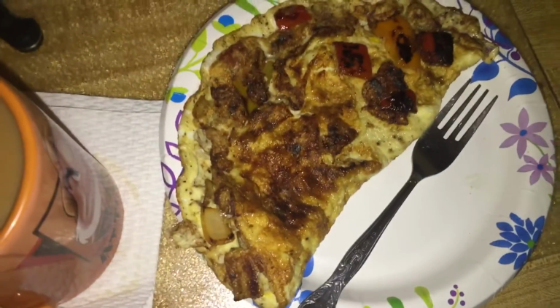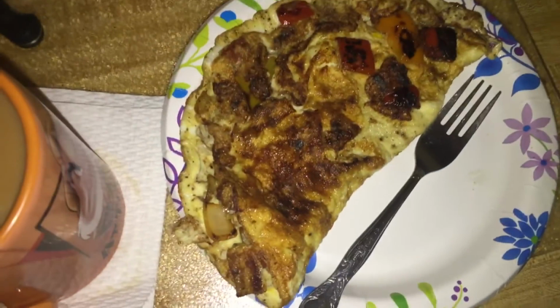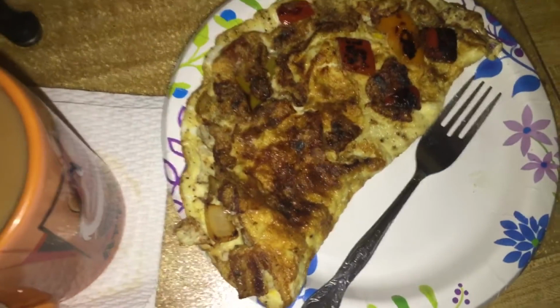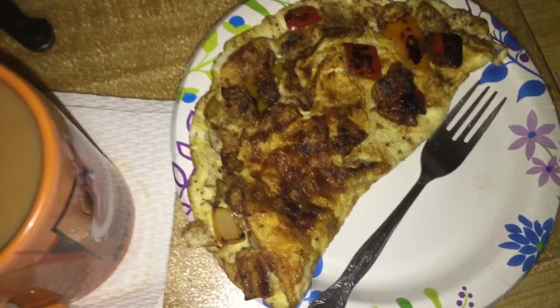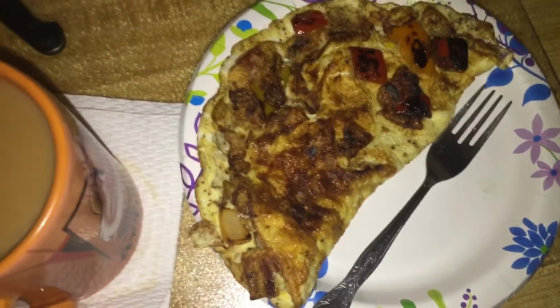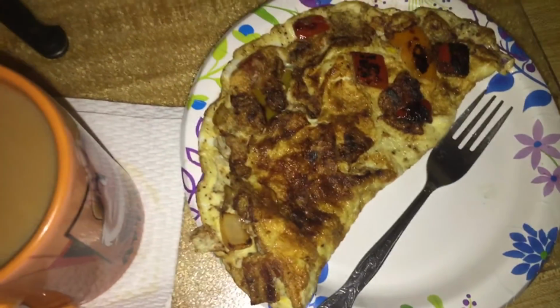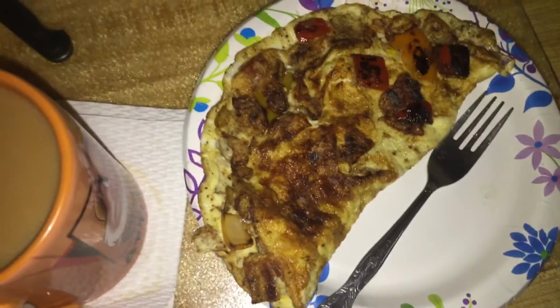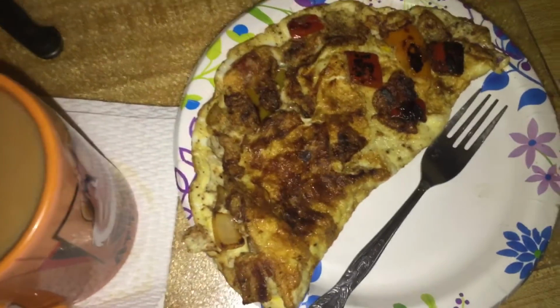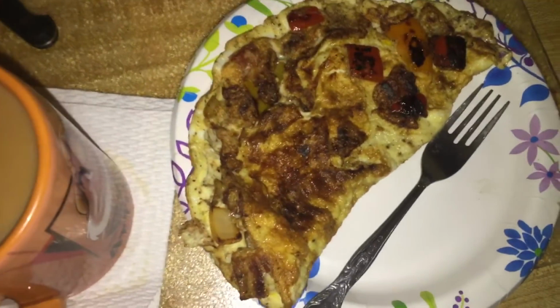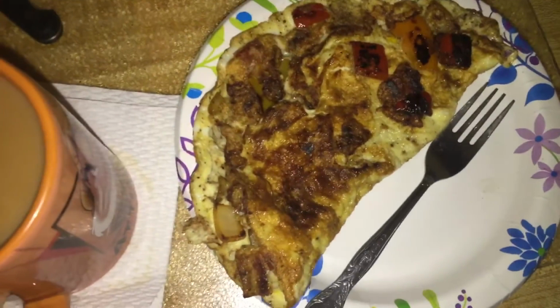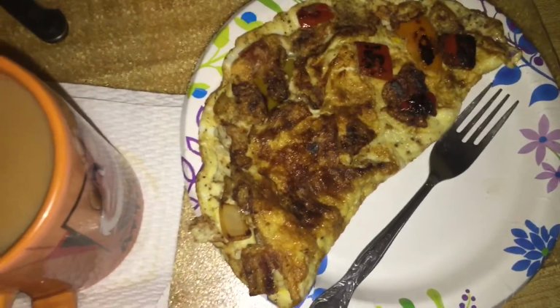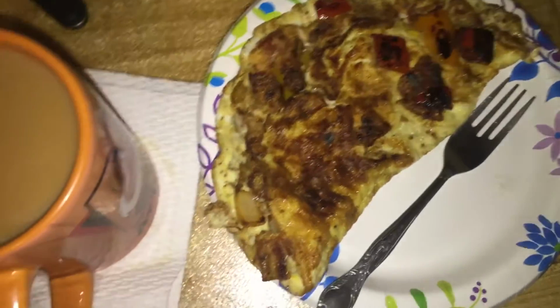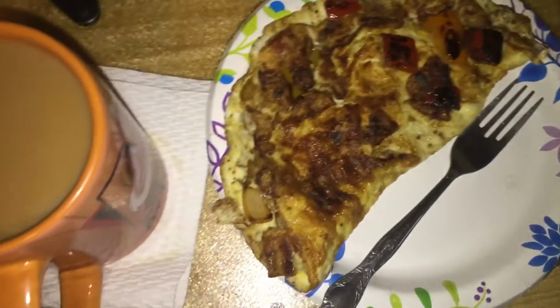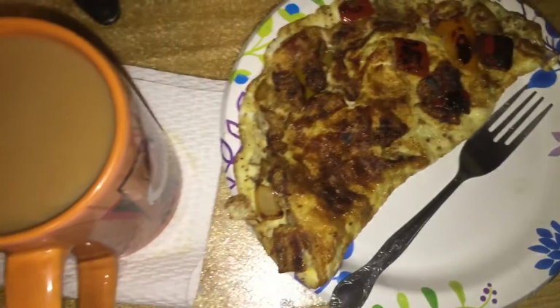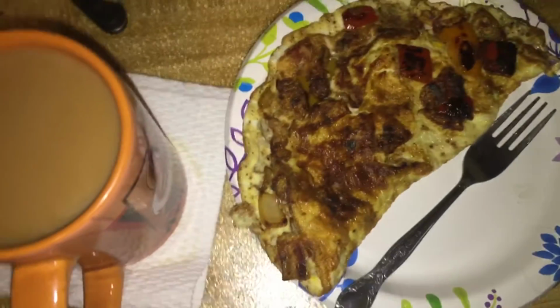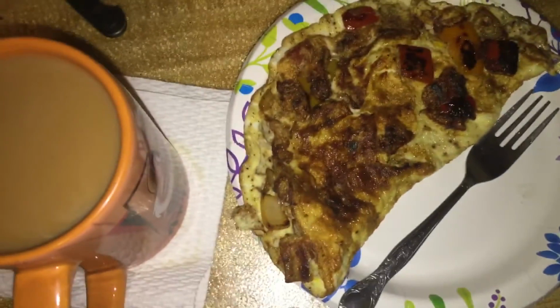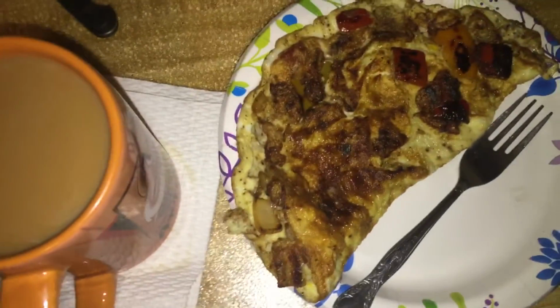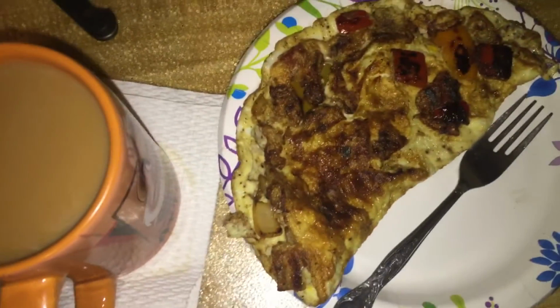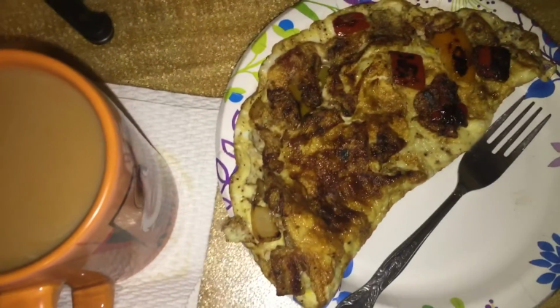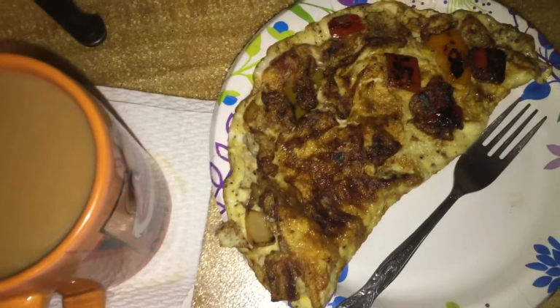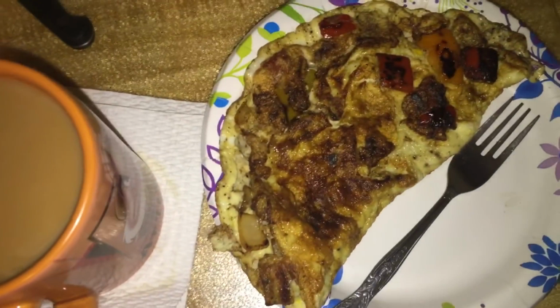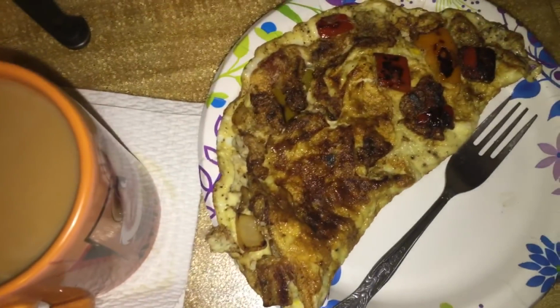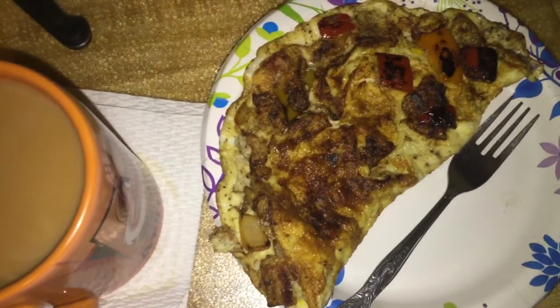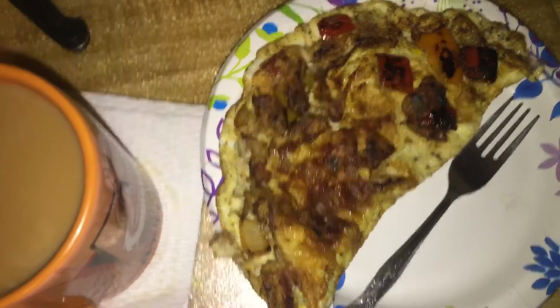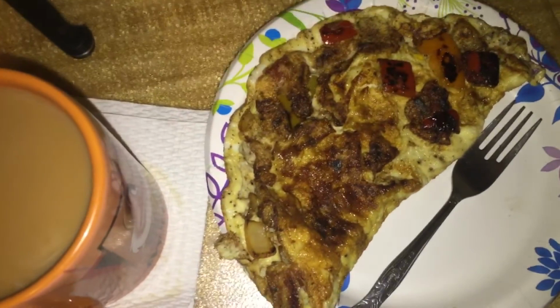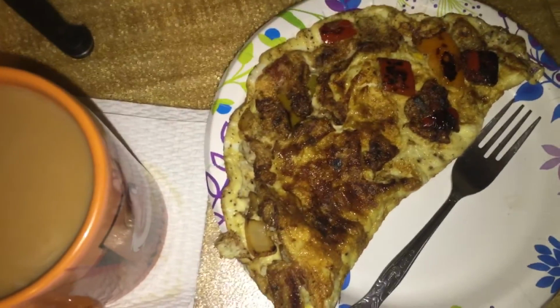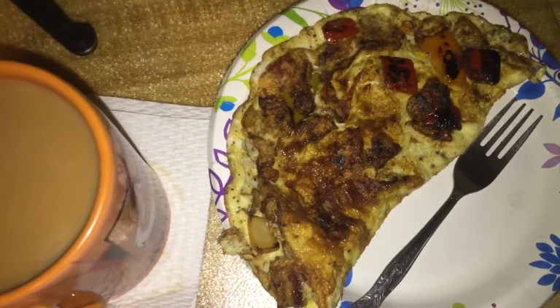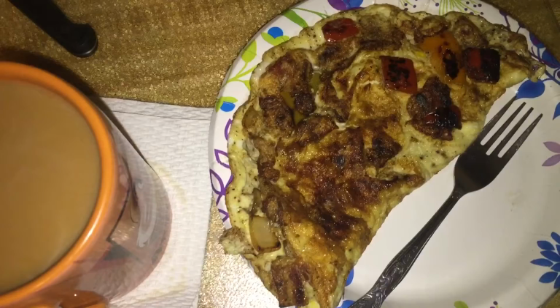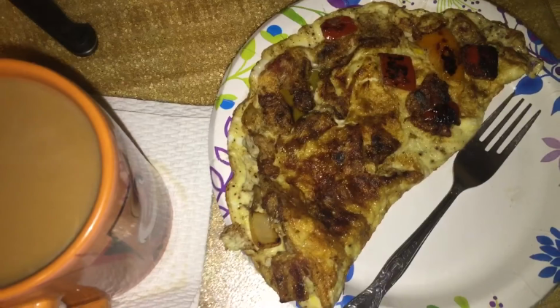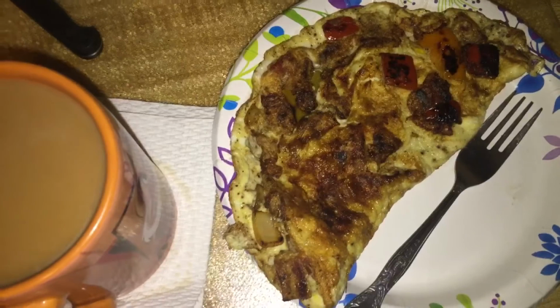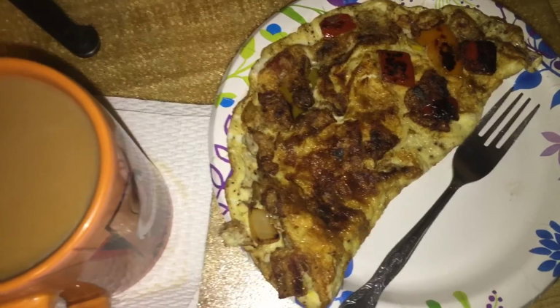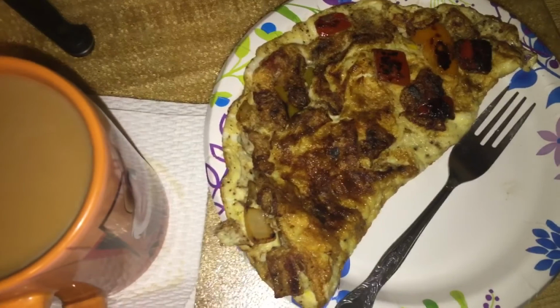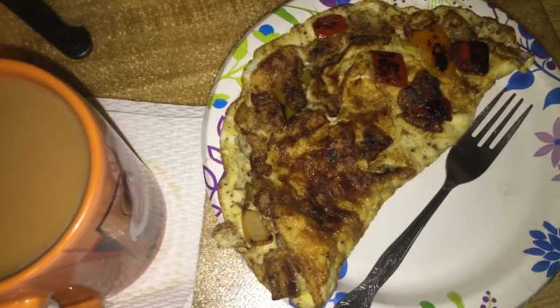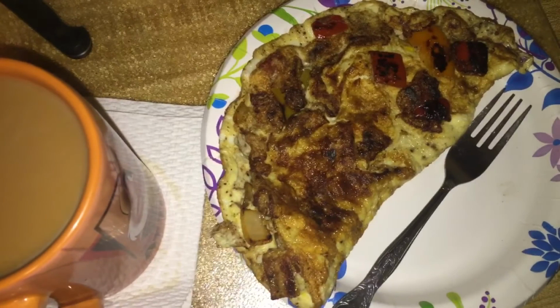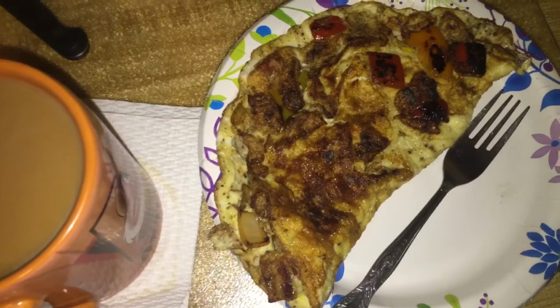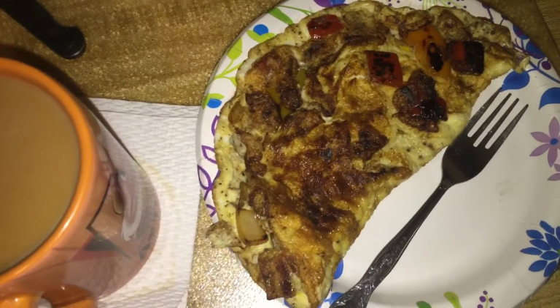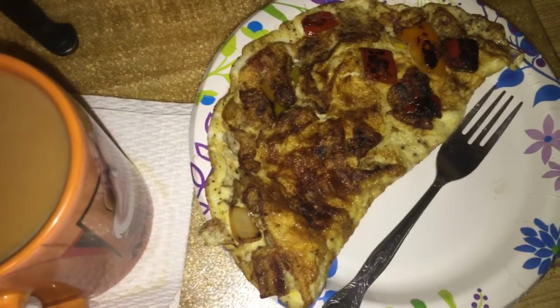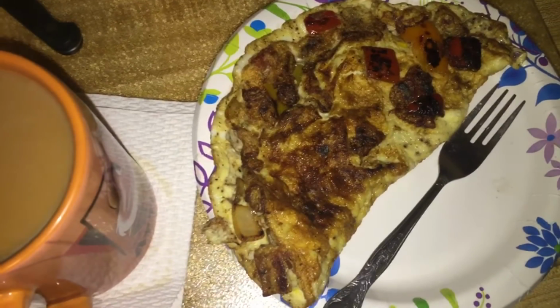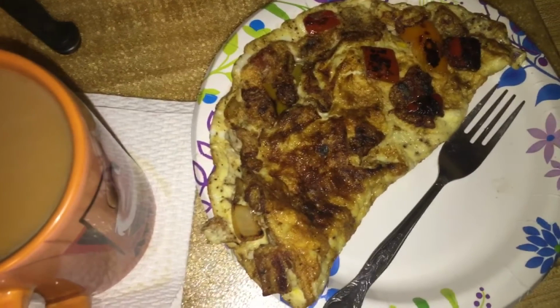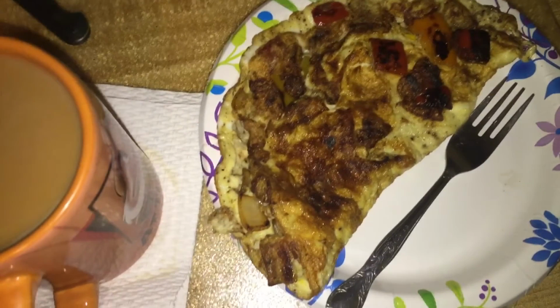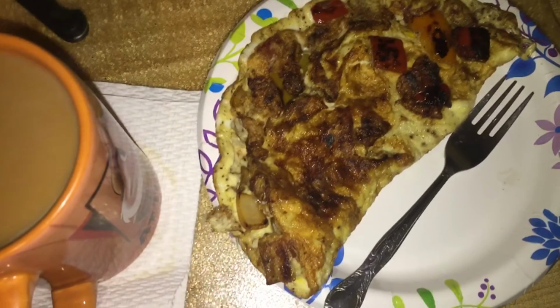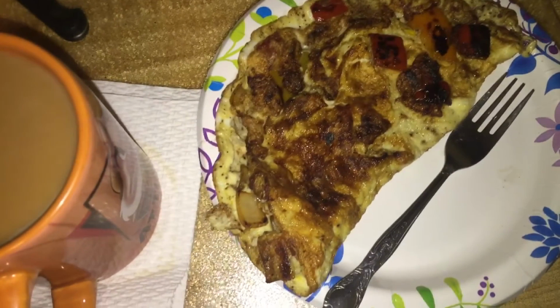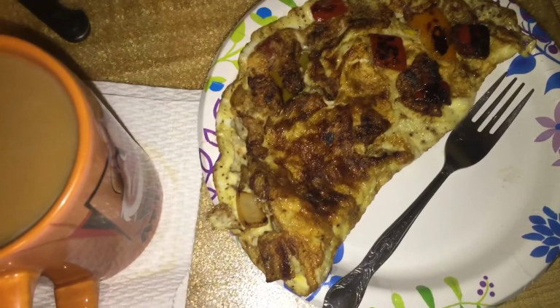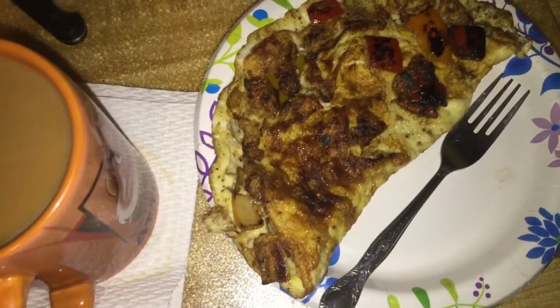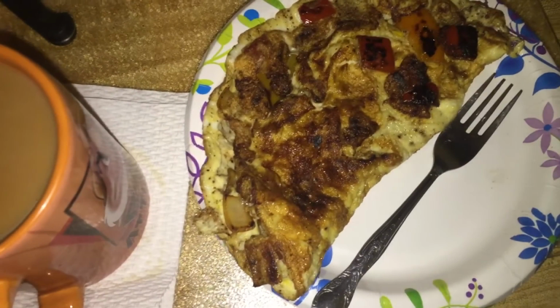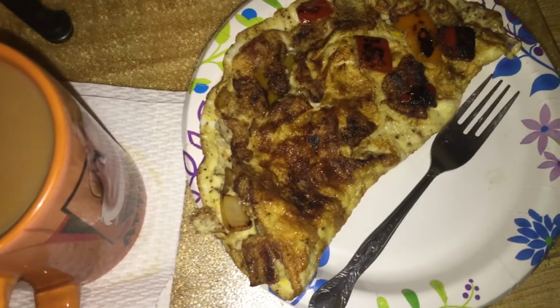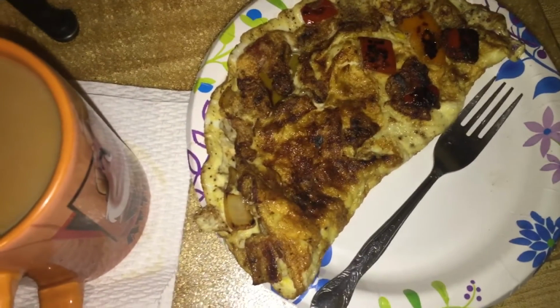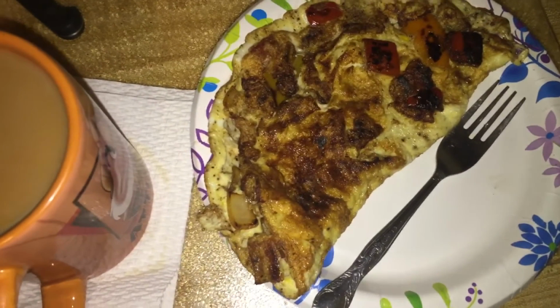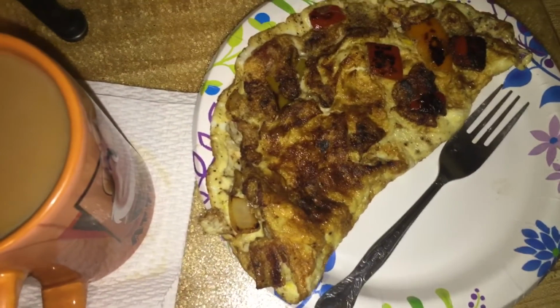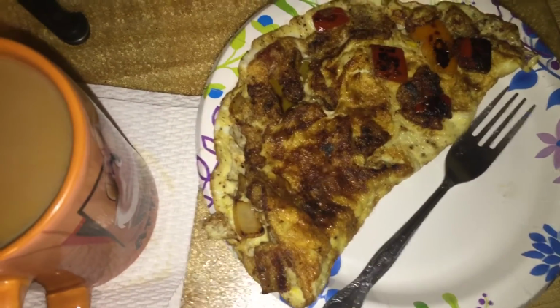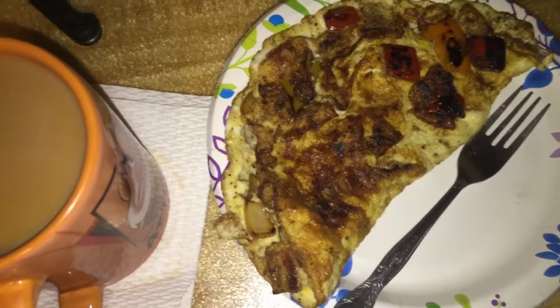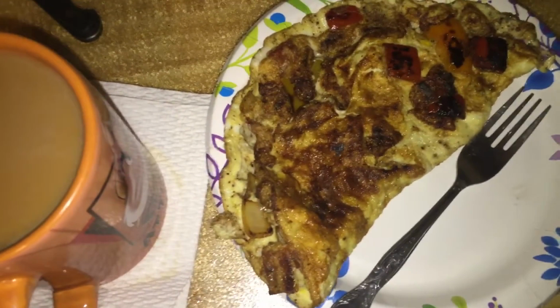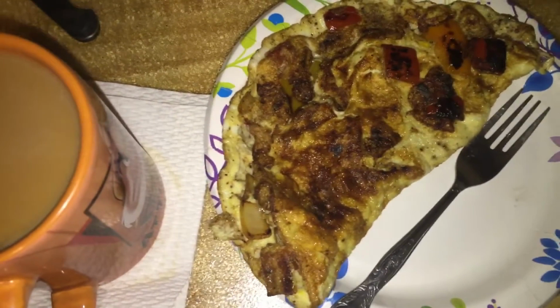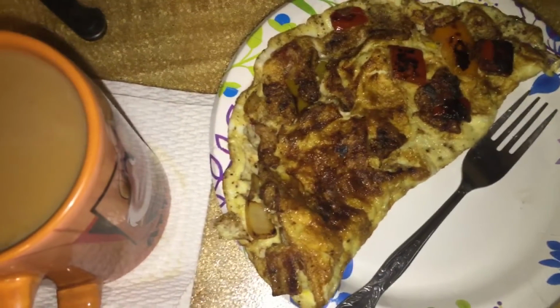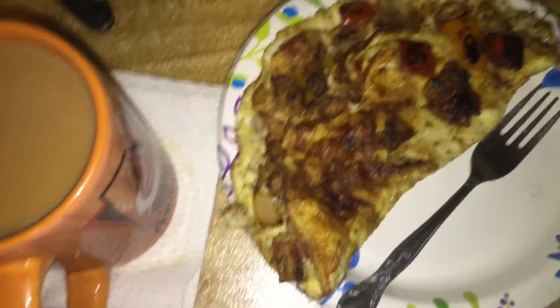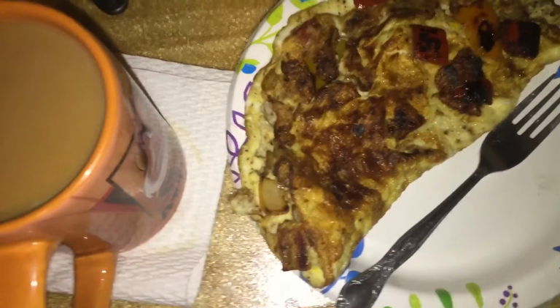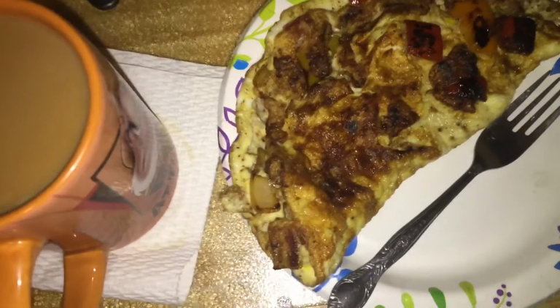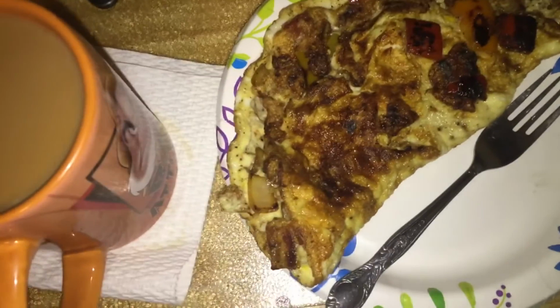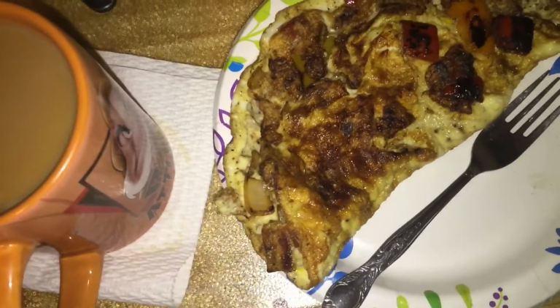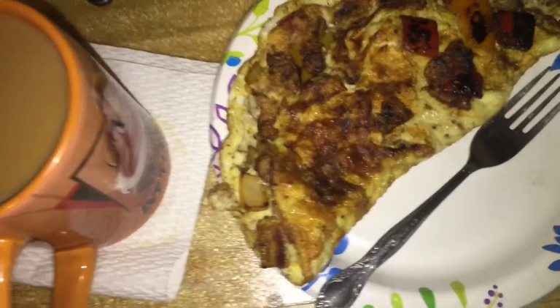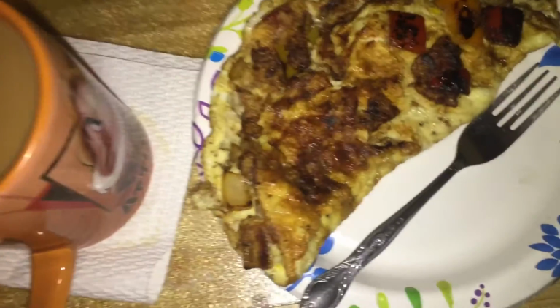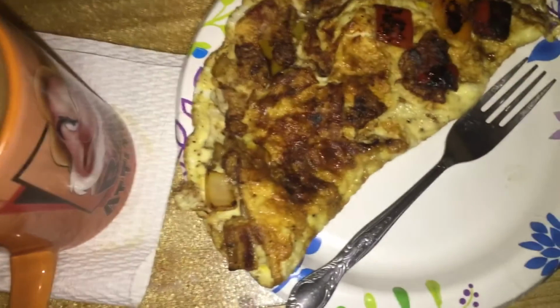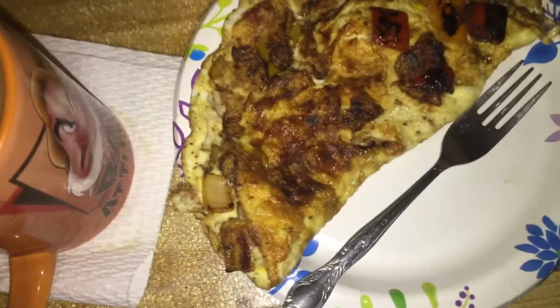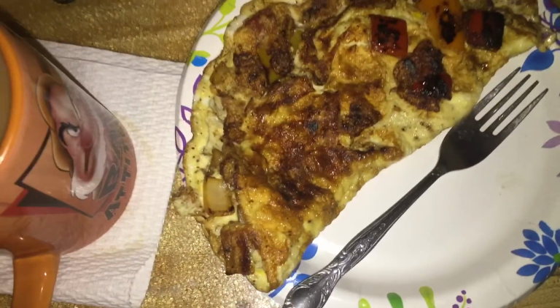So this whole breakfast is only going to be 4 Smart Points. This is what I'm going to have for breakfast, and then me and Nathan are probably going to go to the store because there's supposed to be a huge snowstorm here in New Jersey.